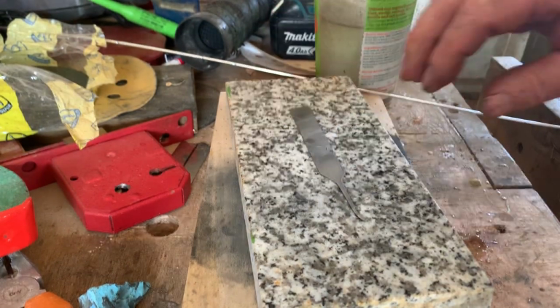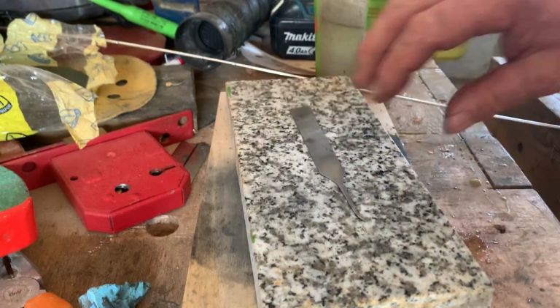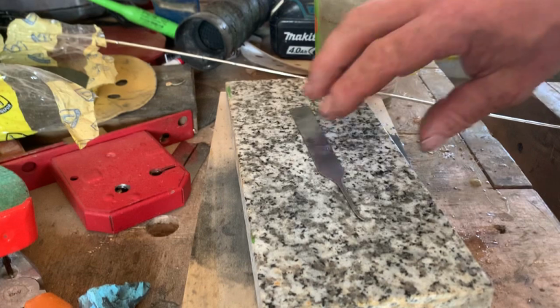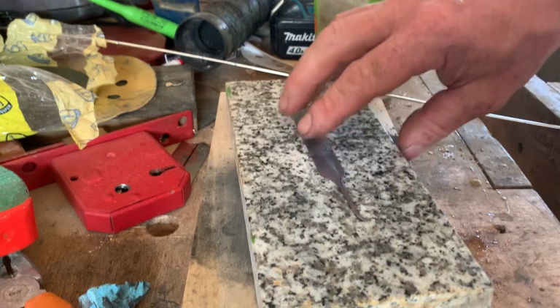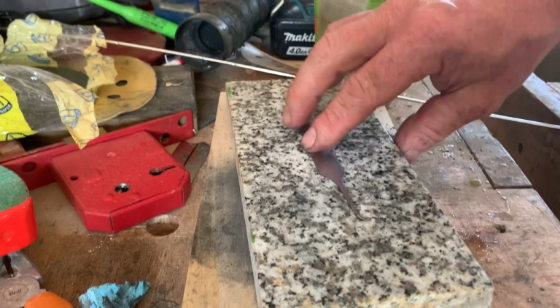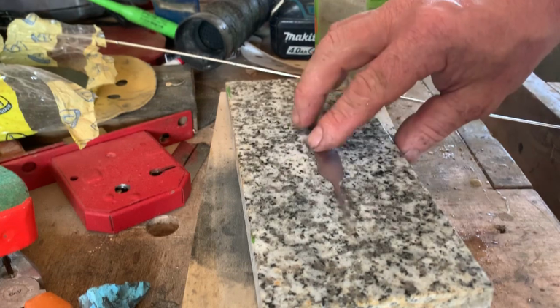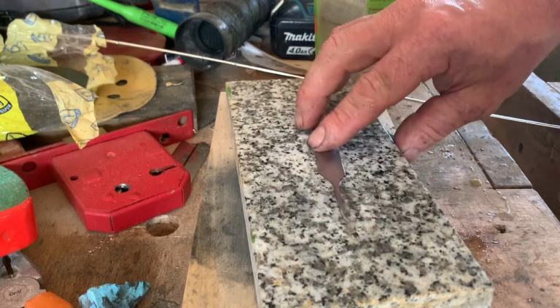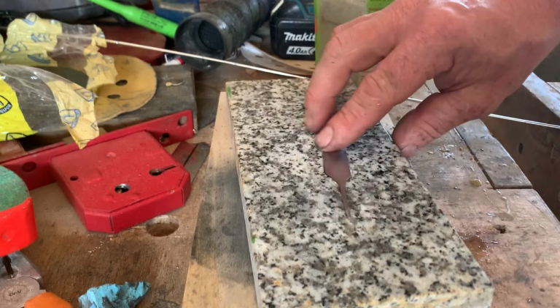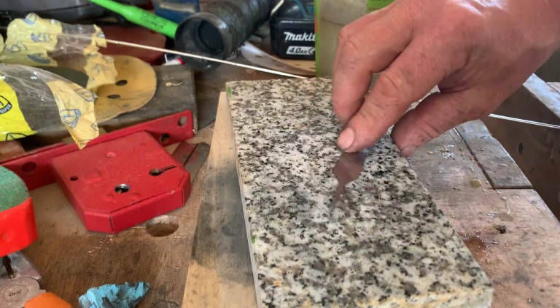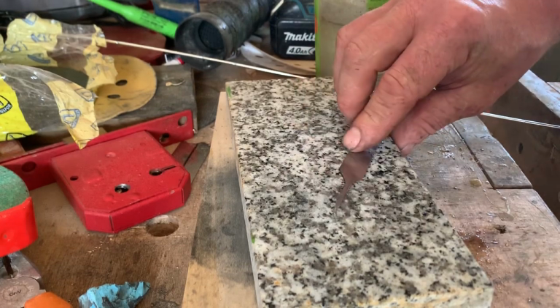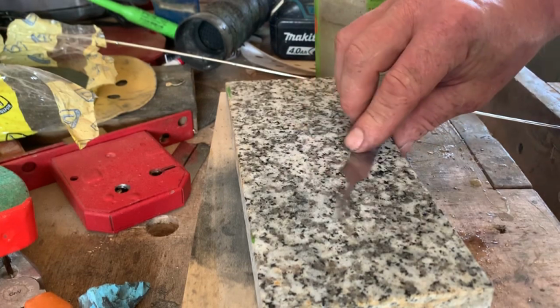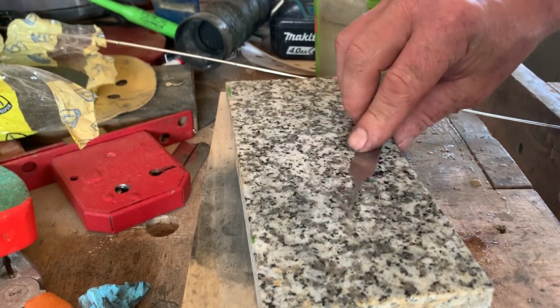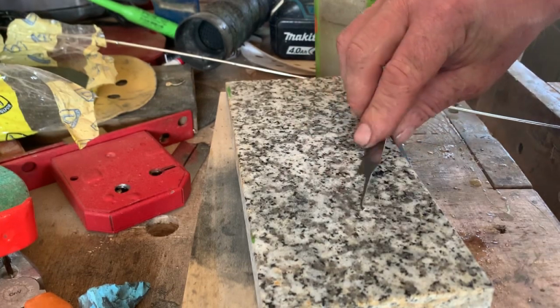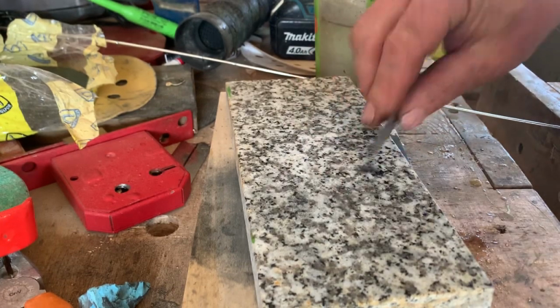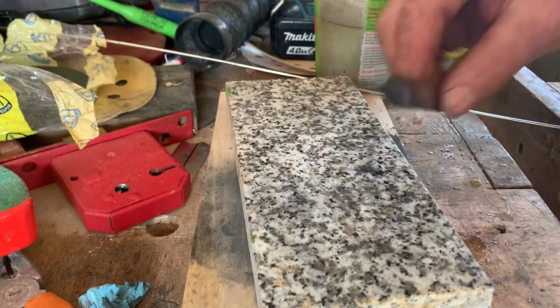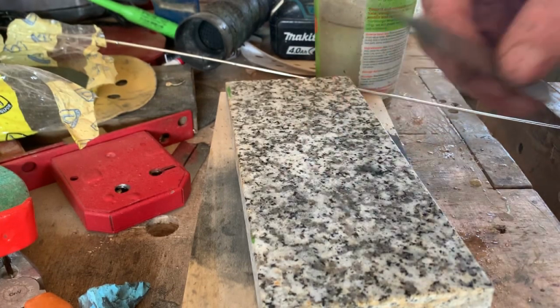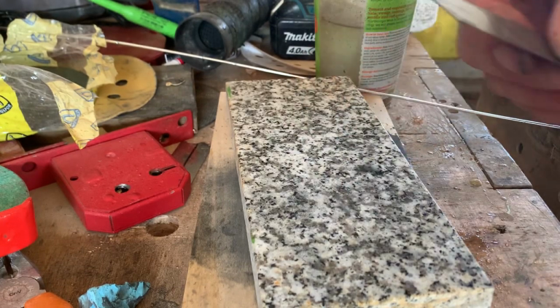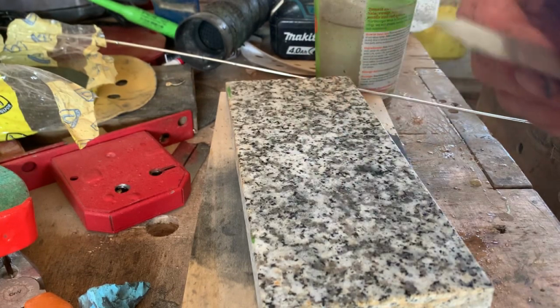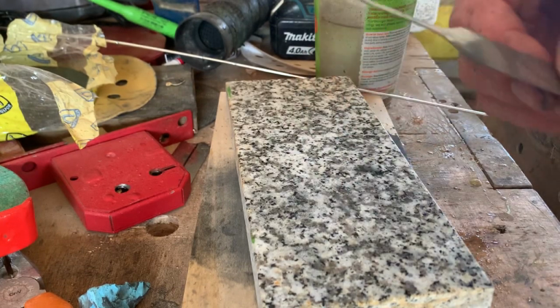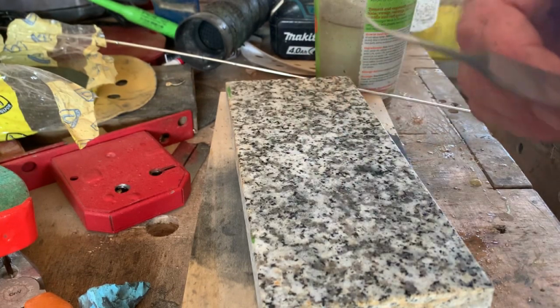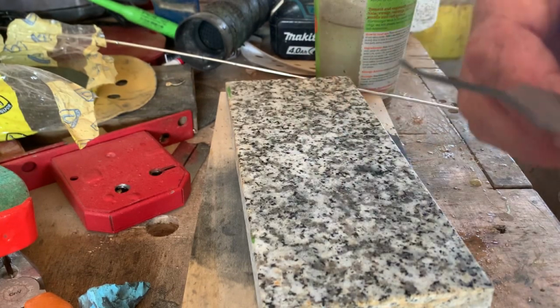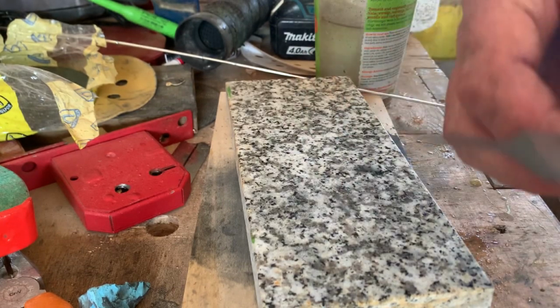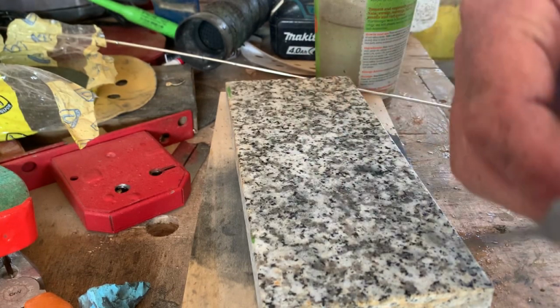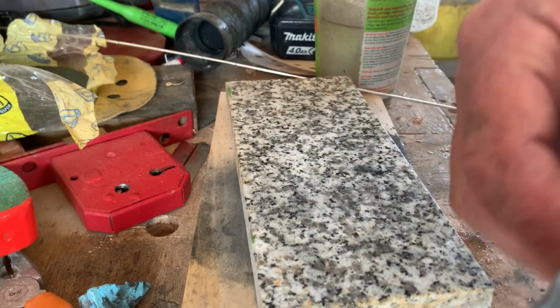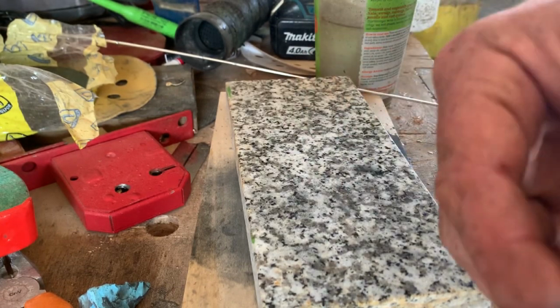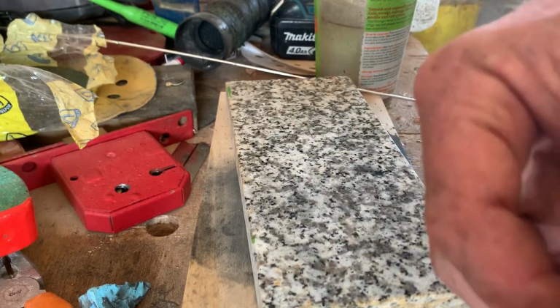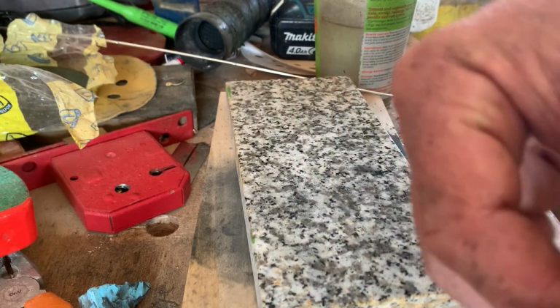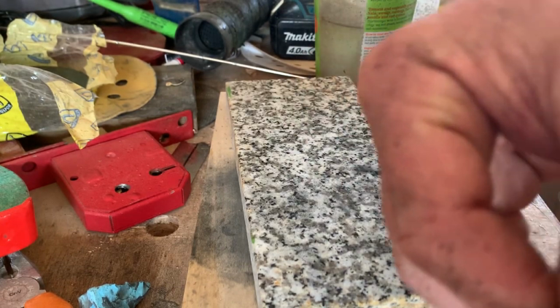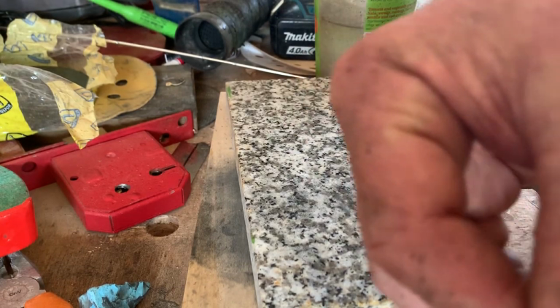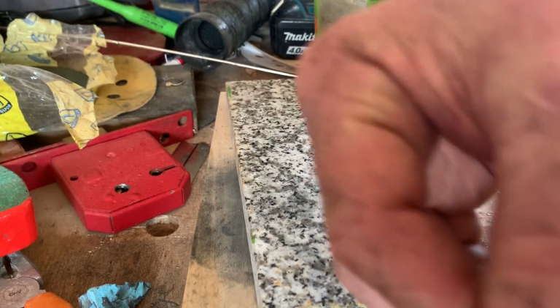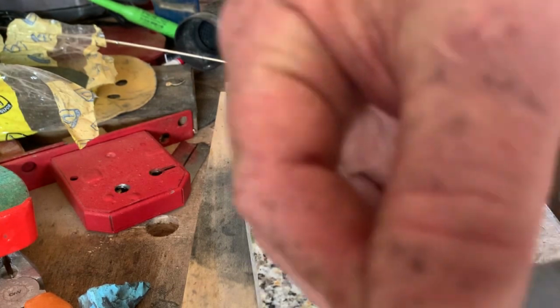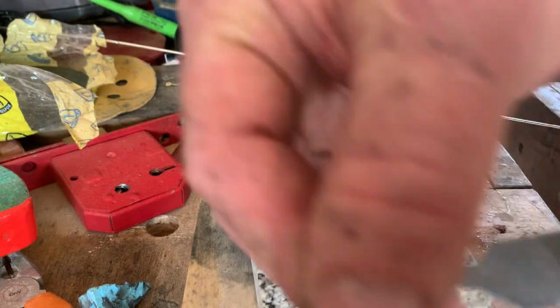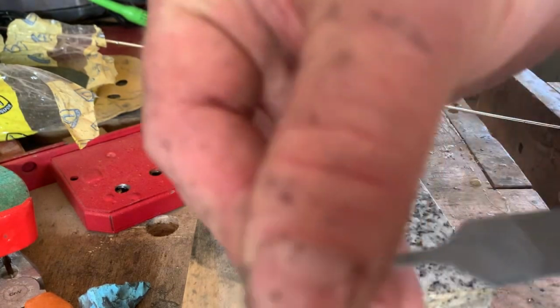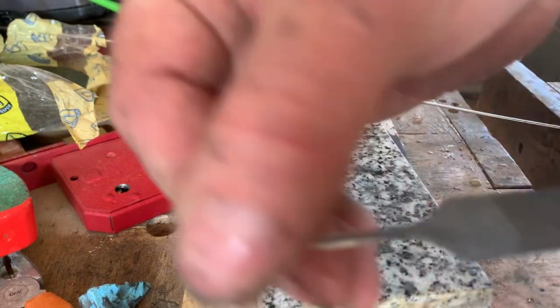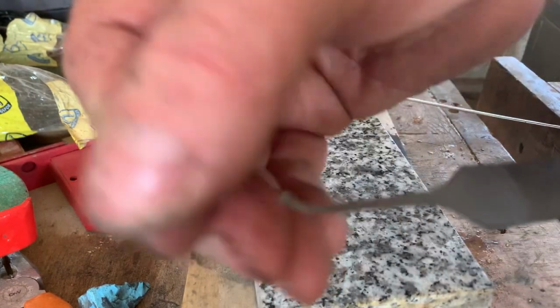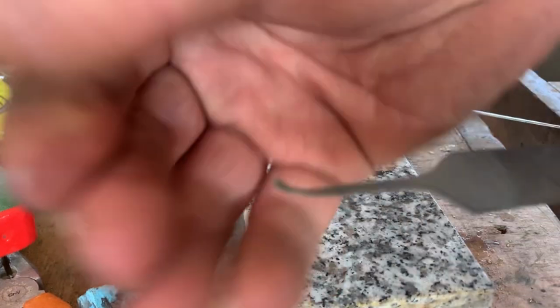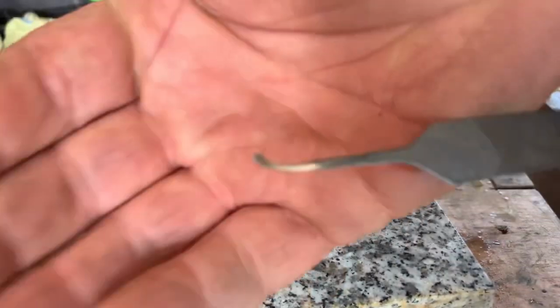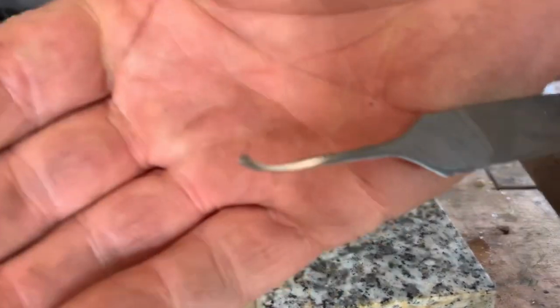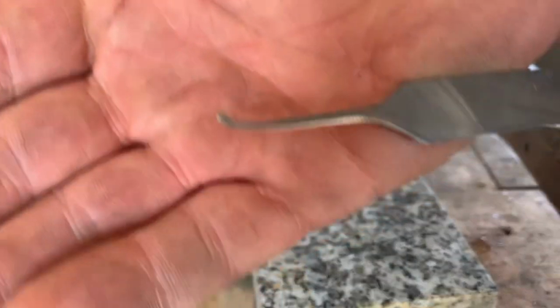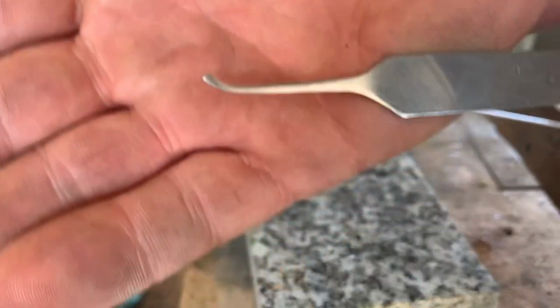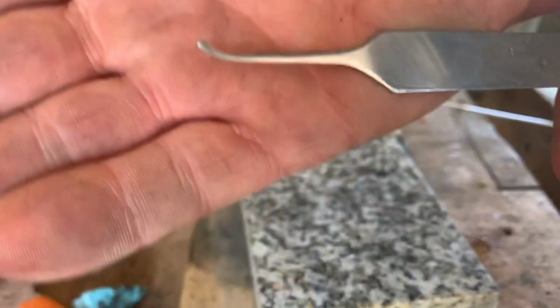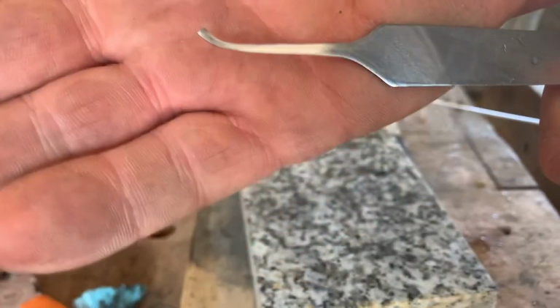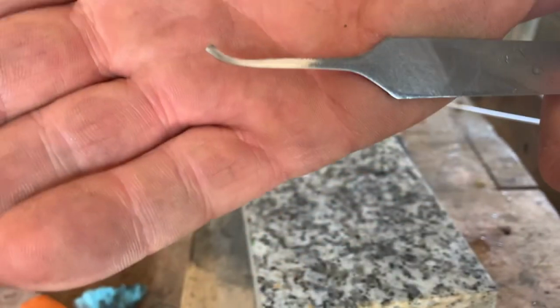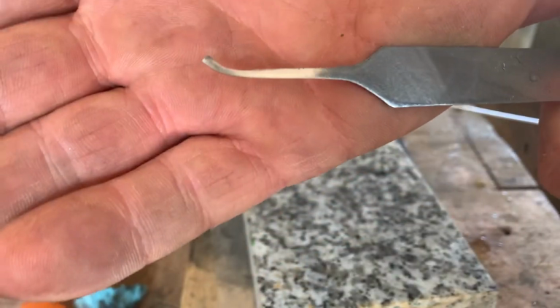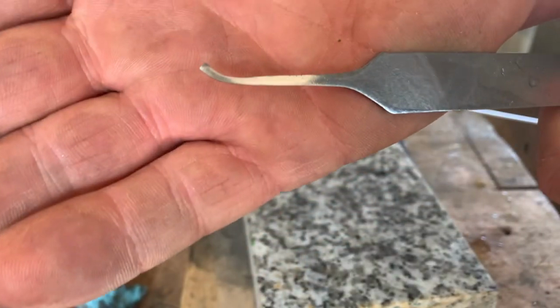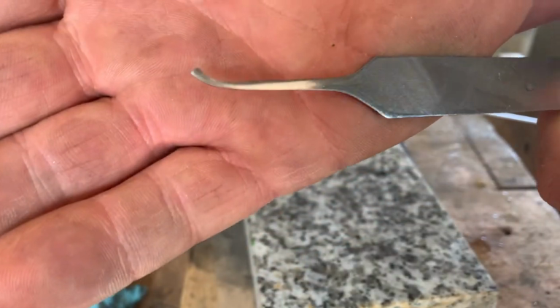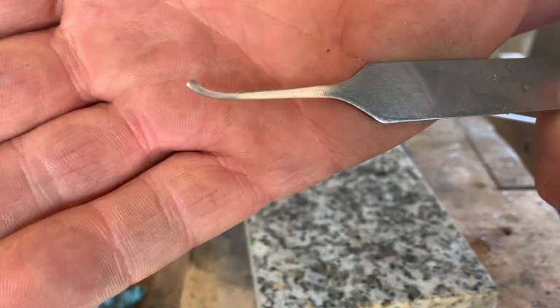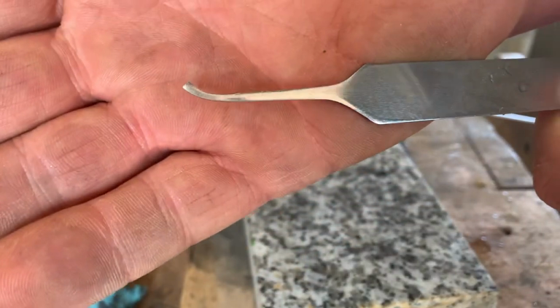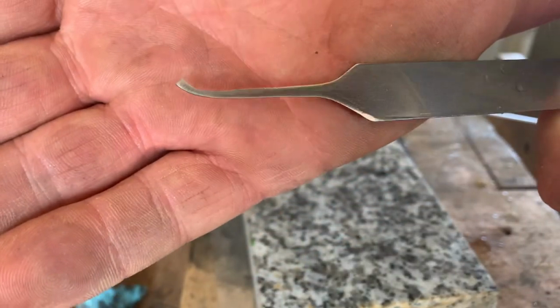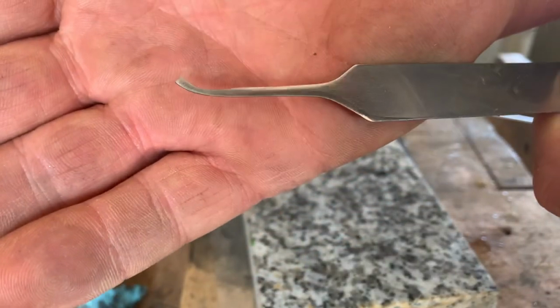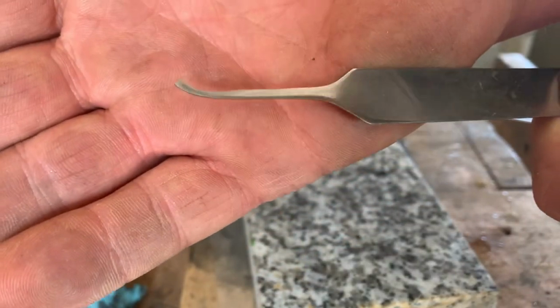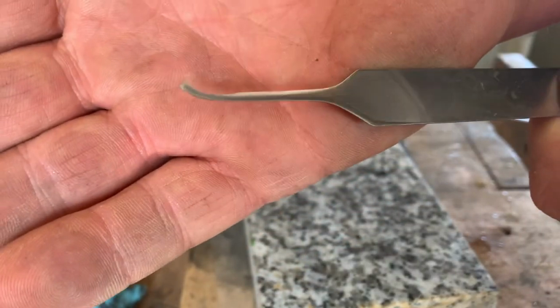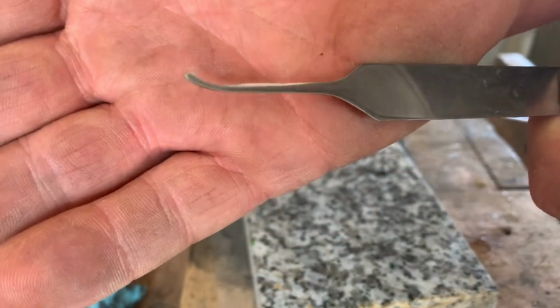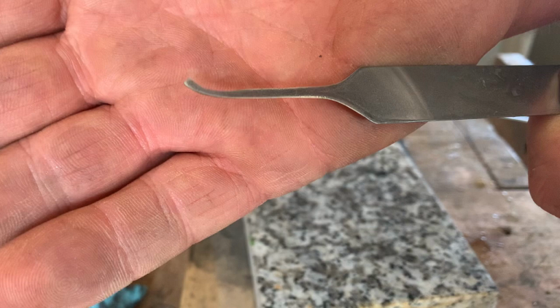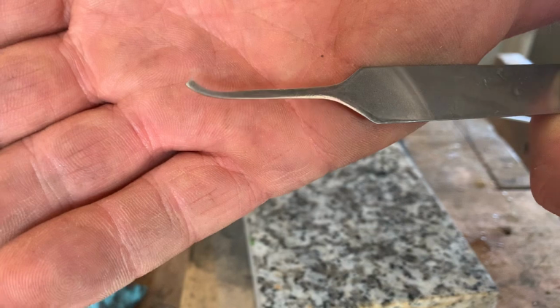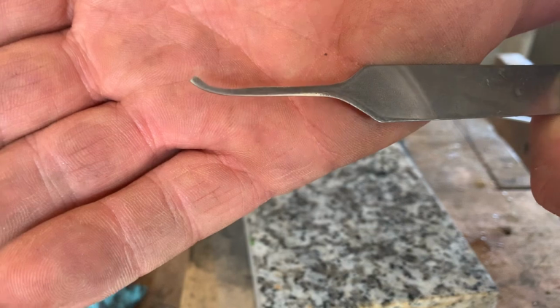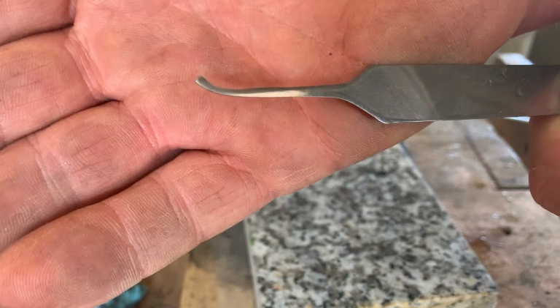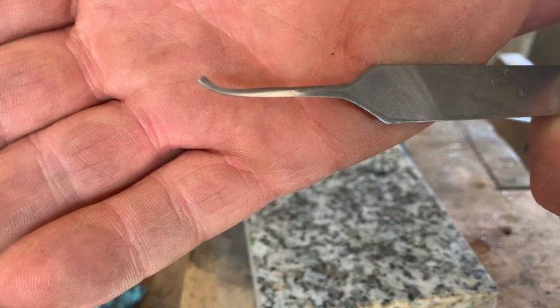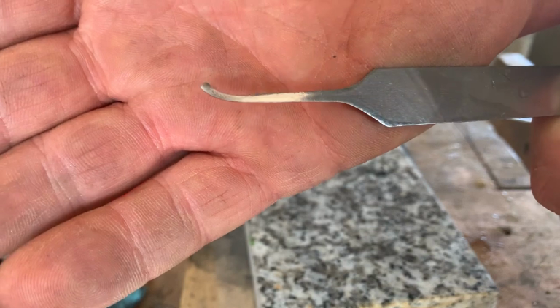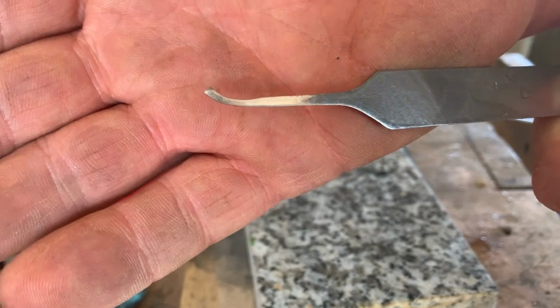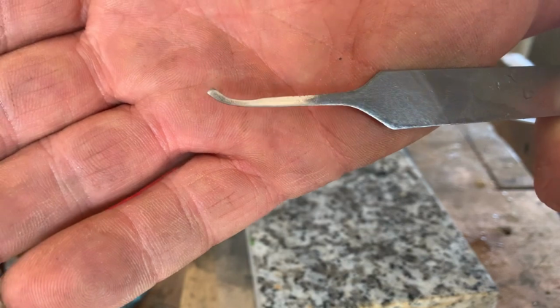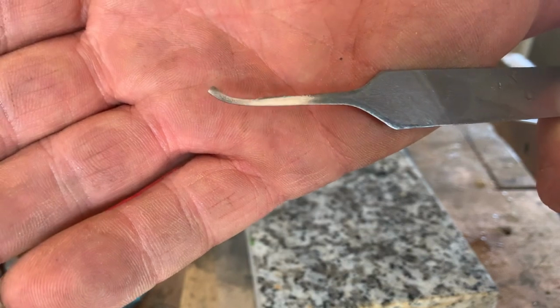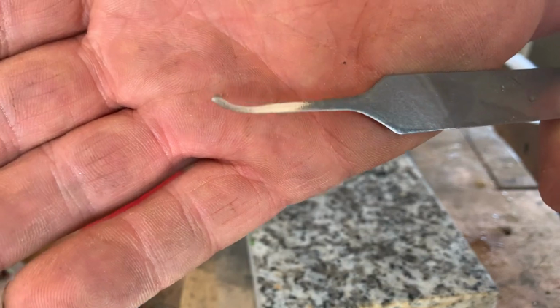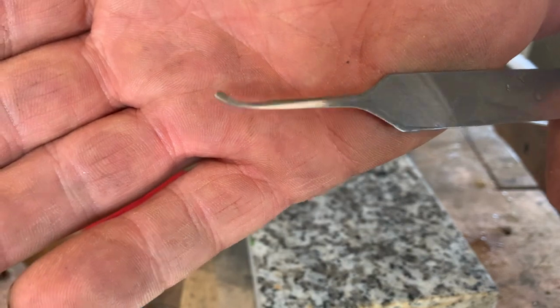So with this method, there's no stabbing yourself. At the moment it is kind of getting there.